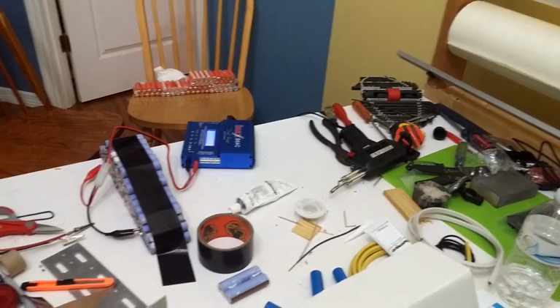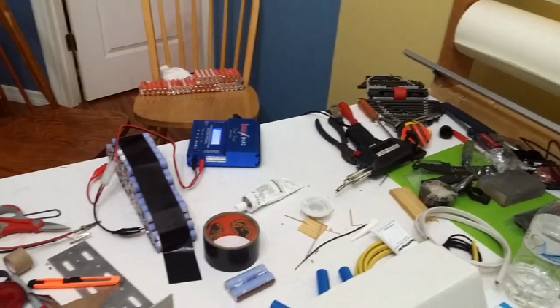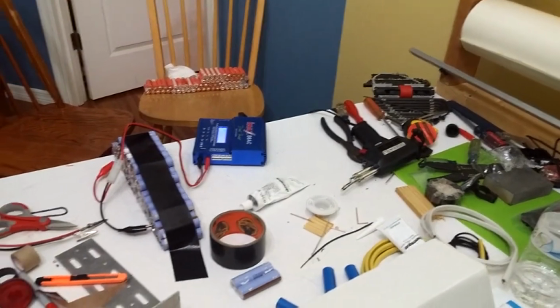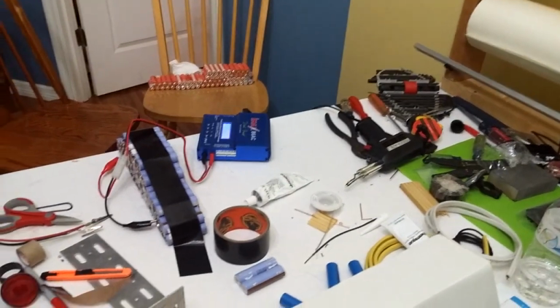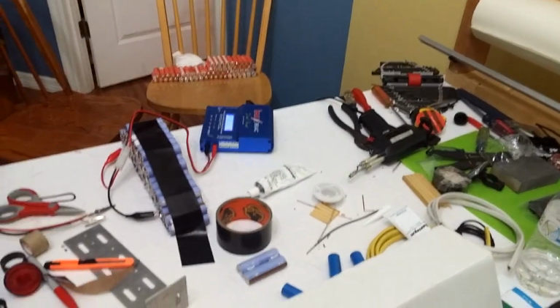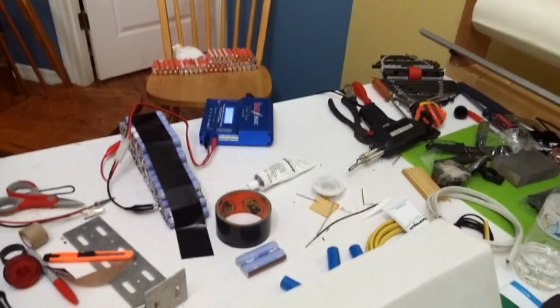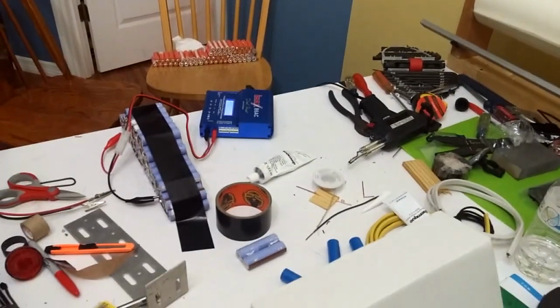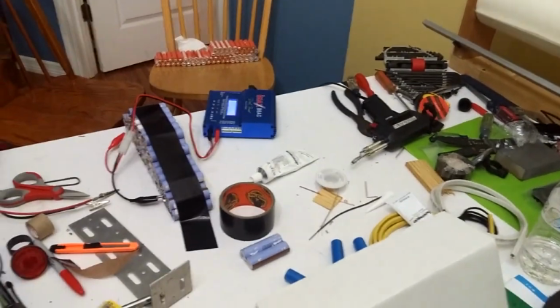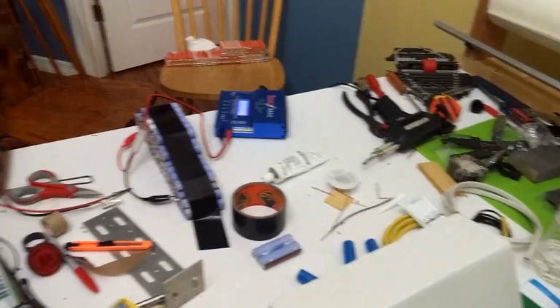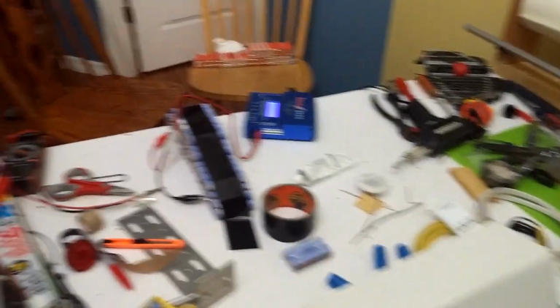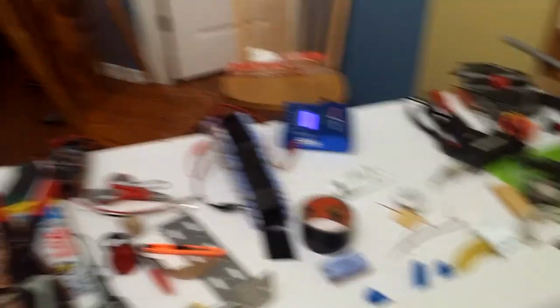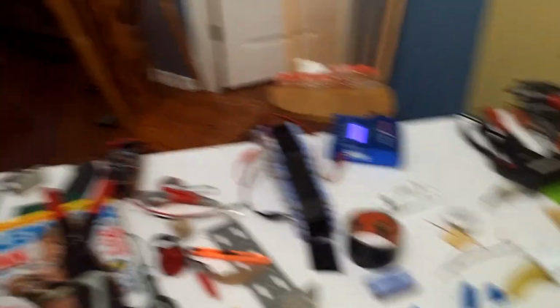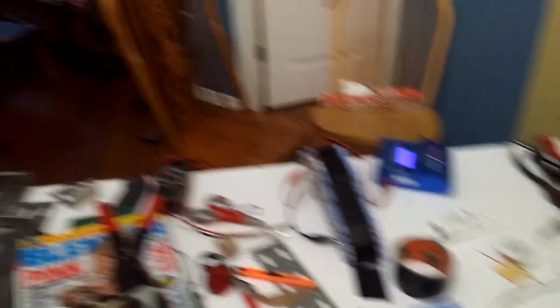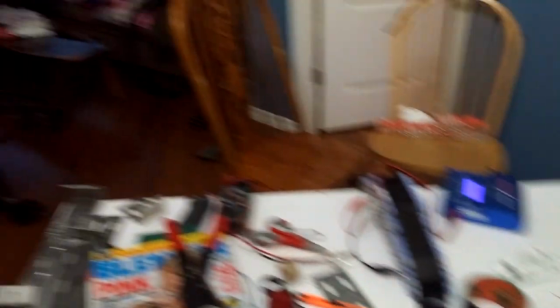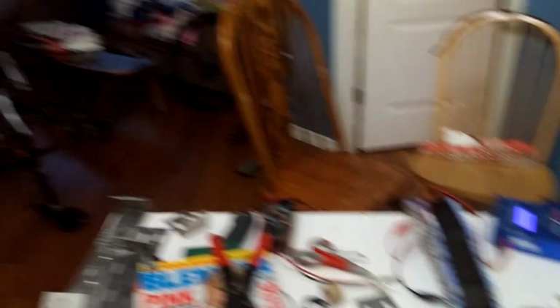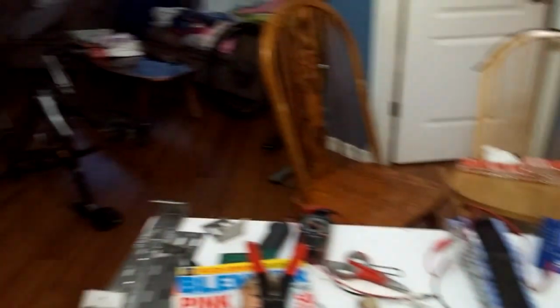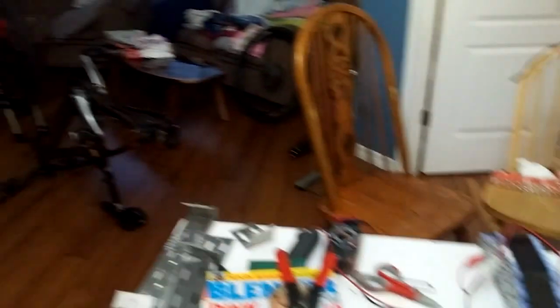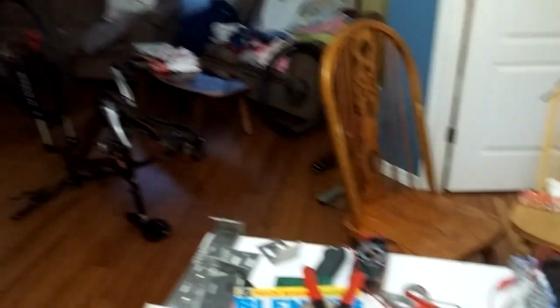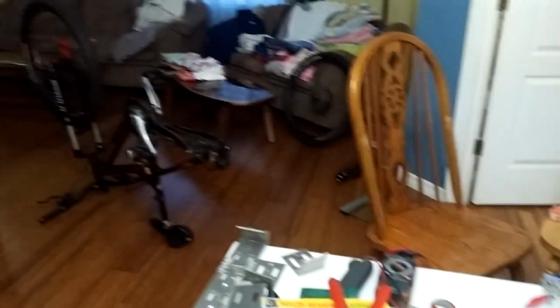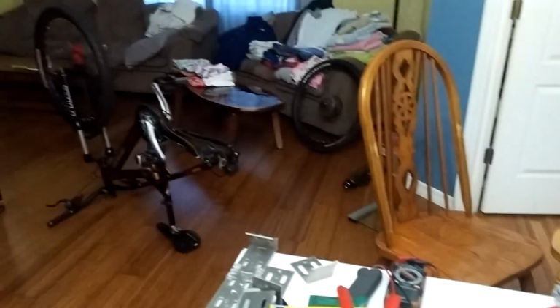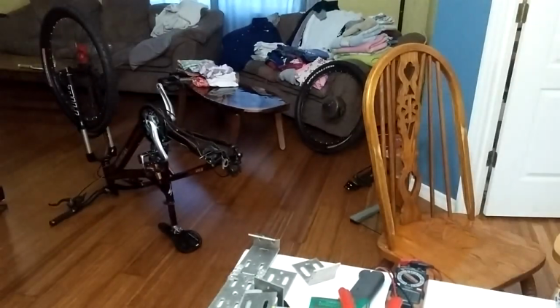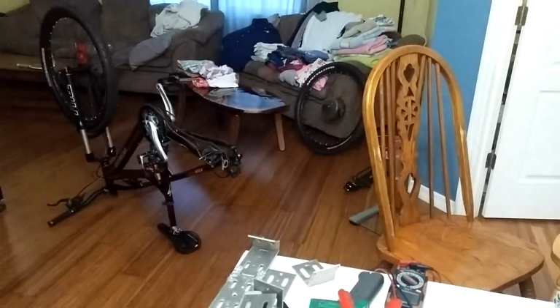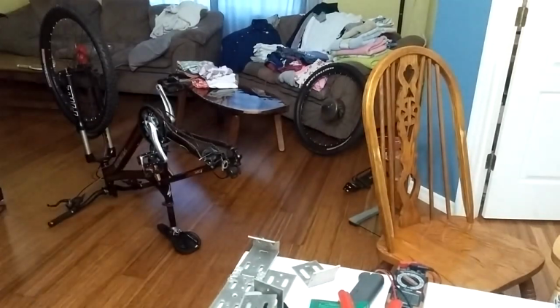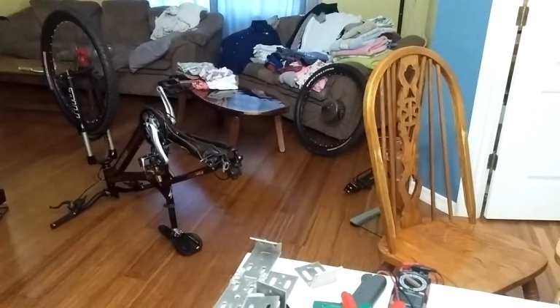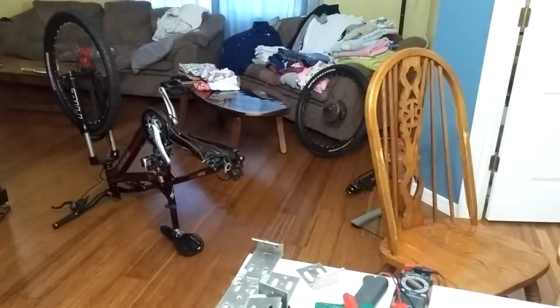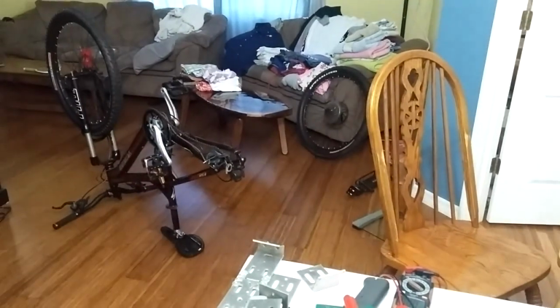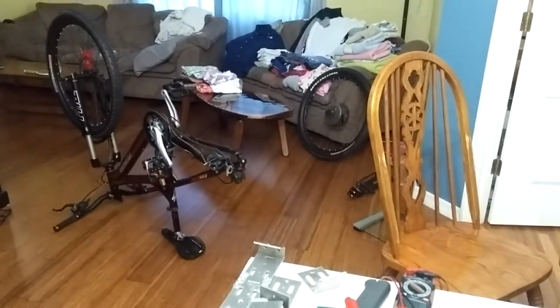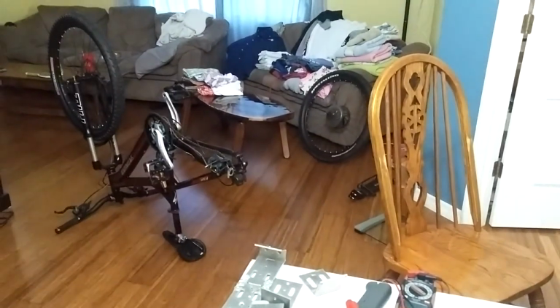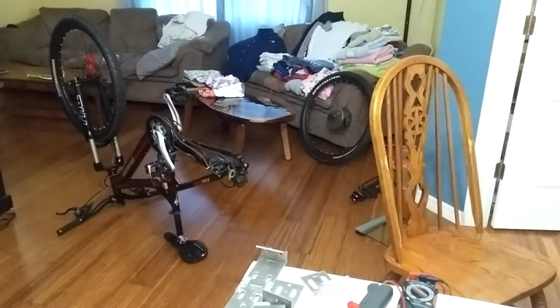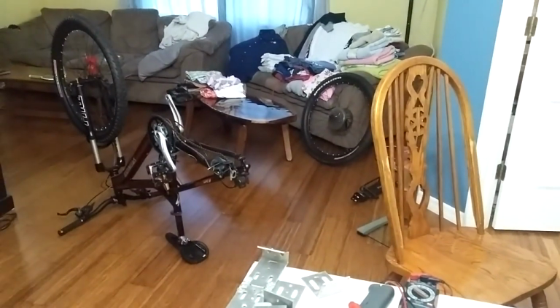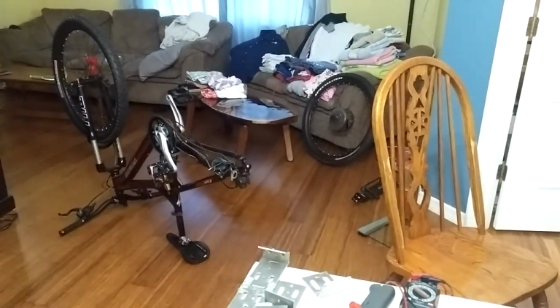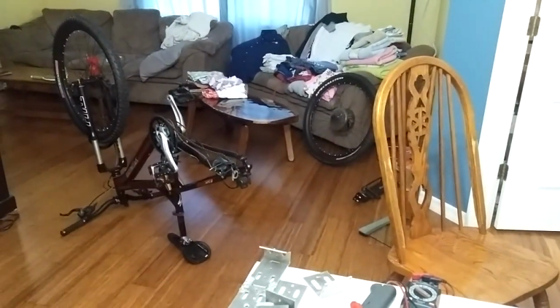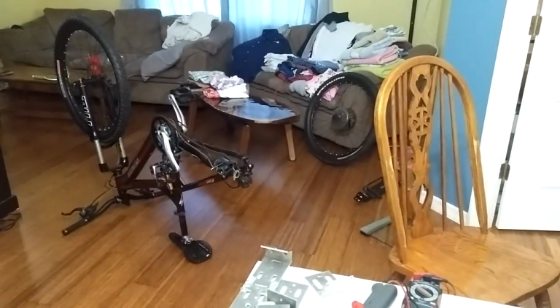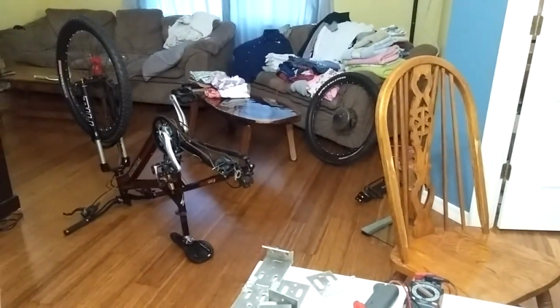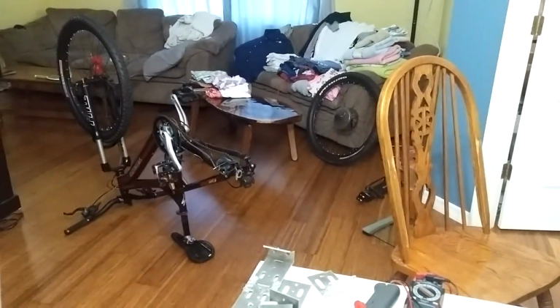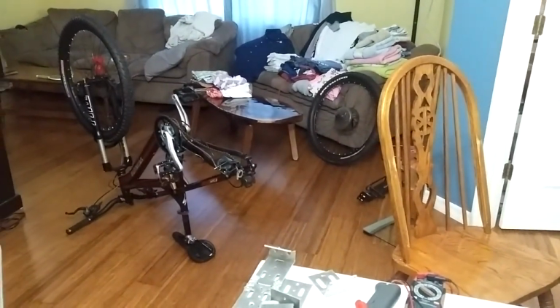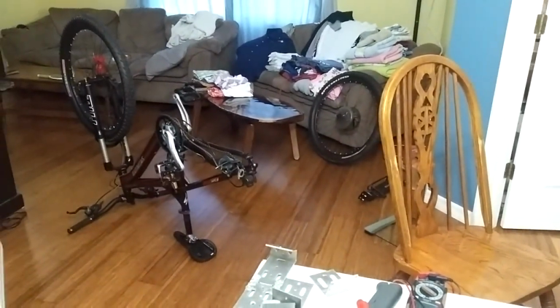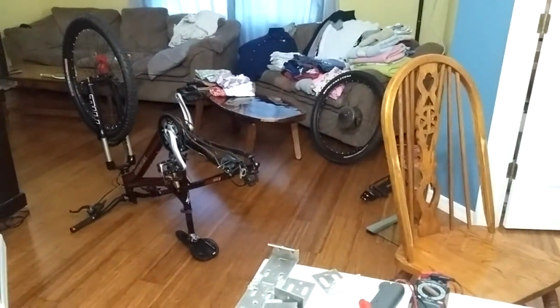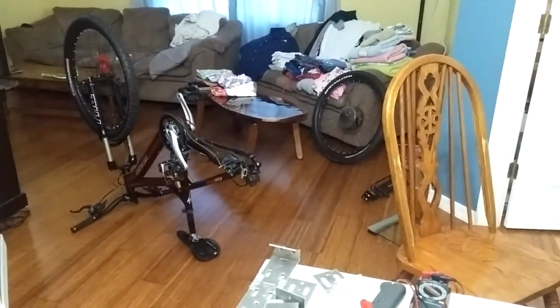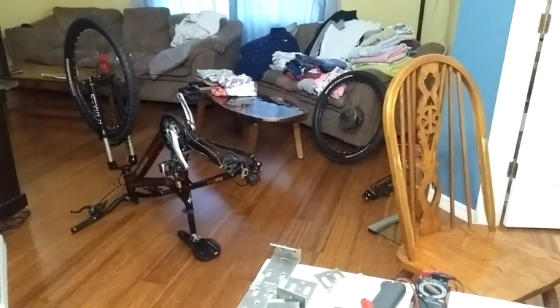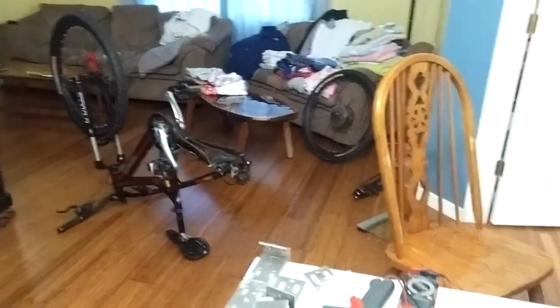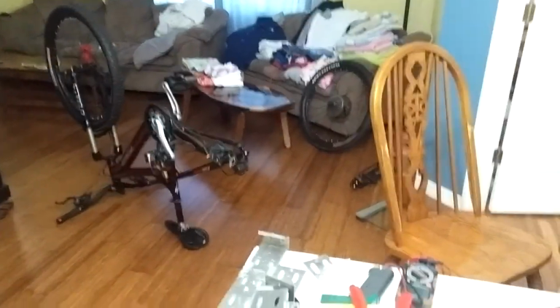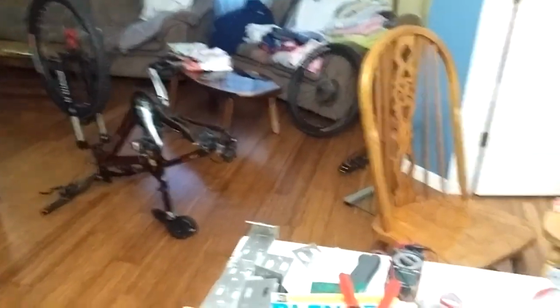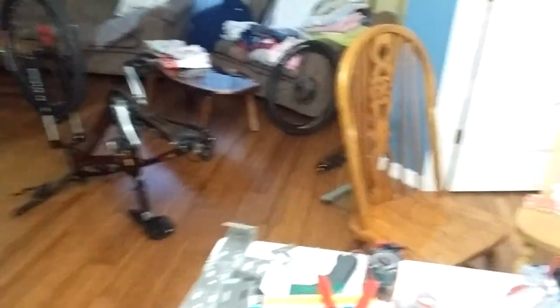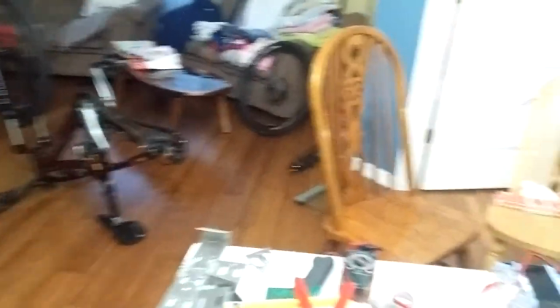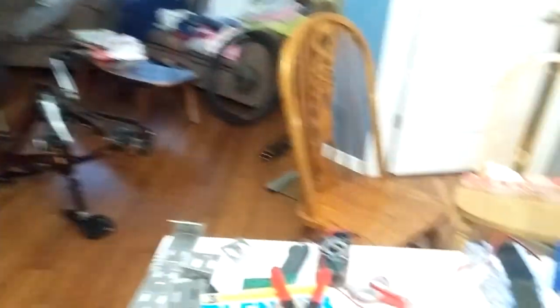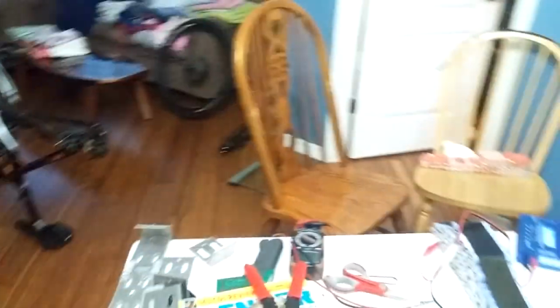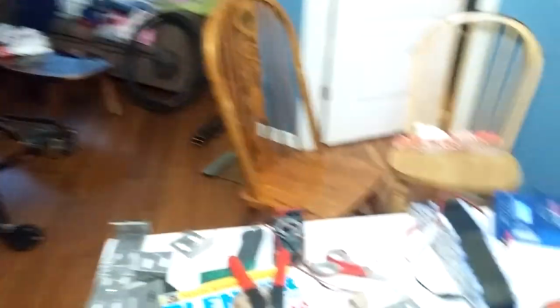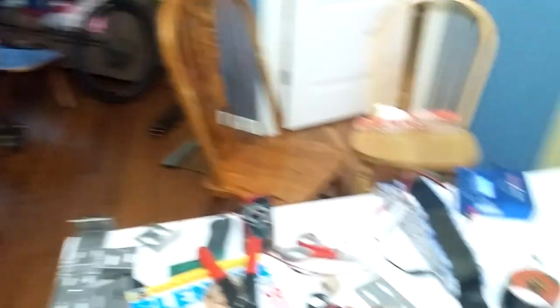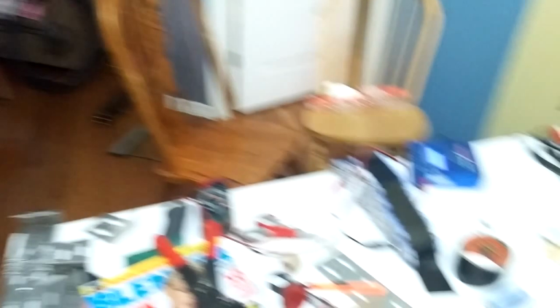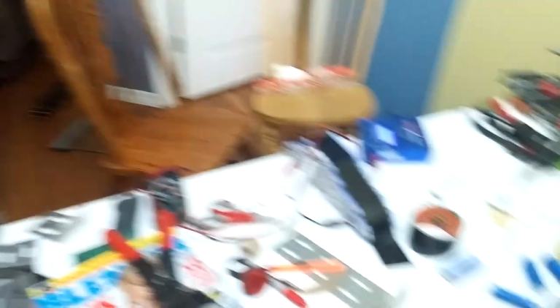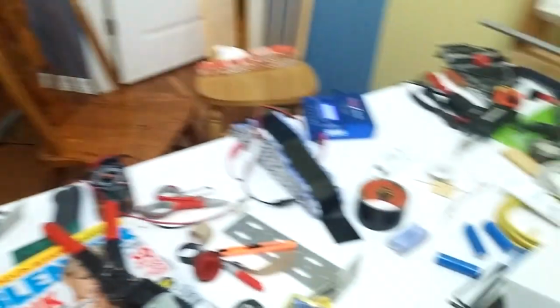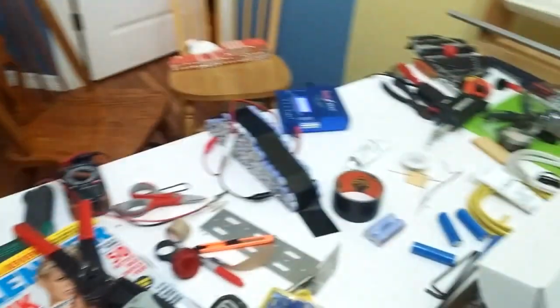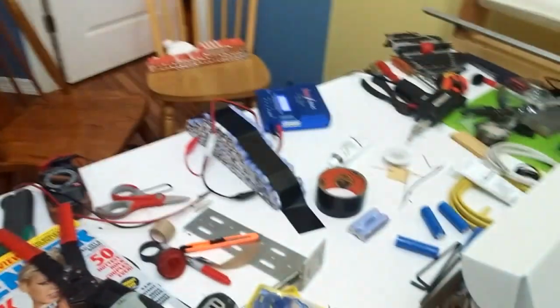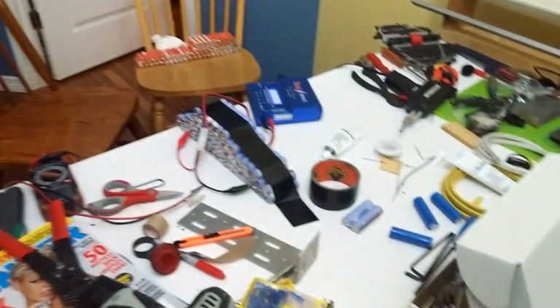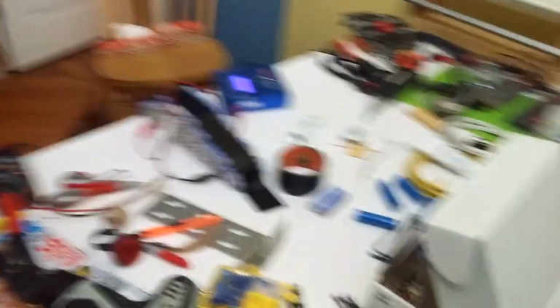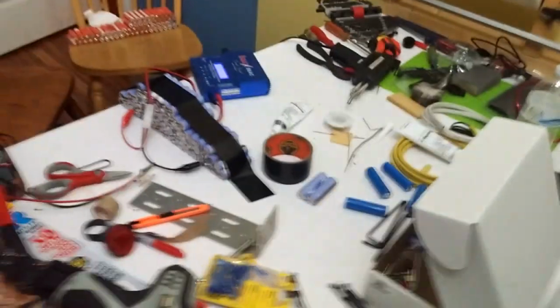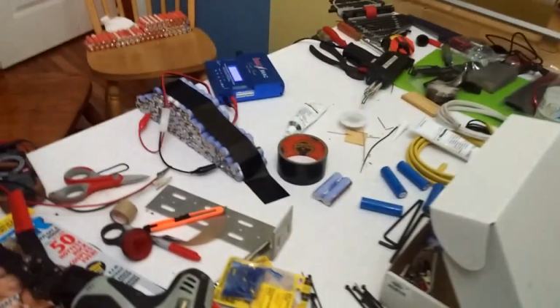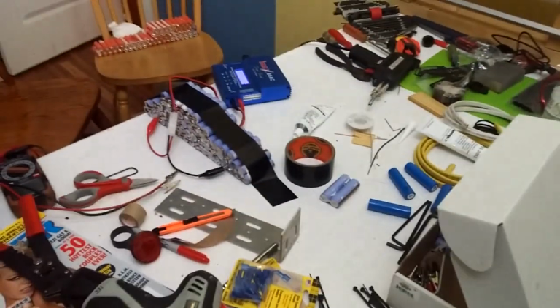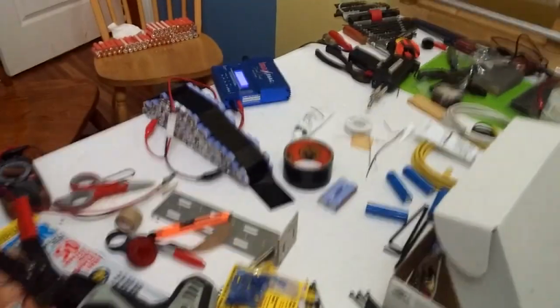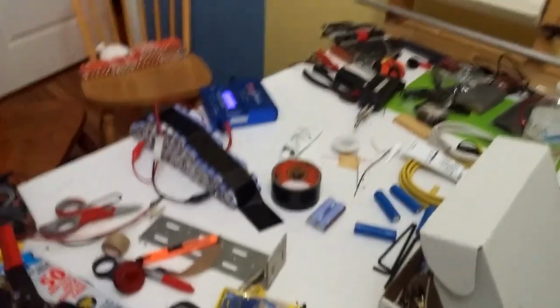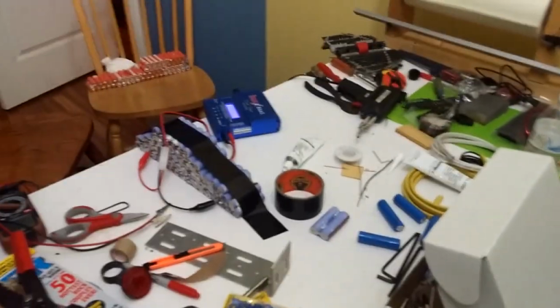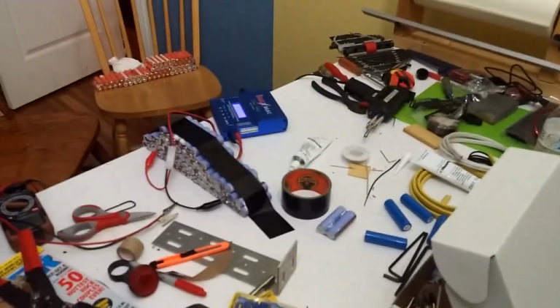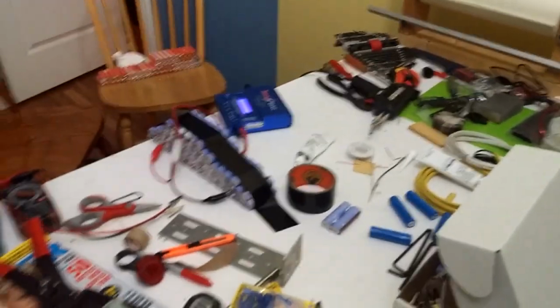Shout out to my wife who lets me work on bikes in my living room — well, my office.